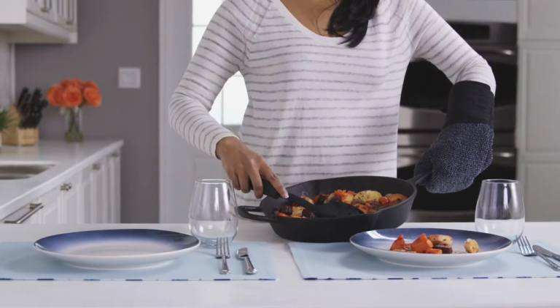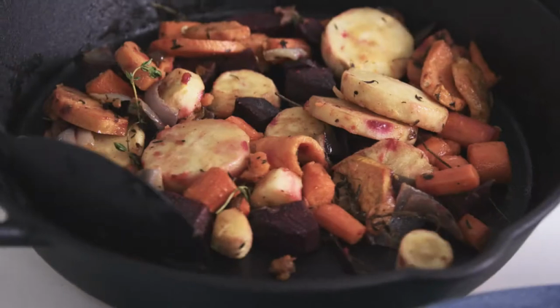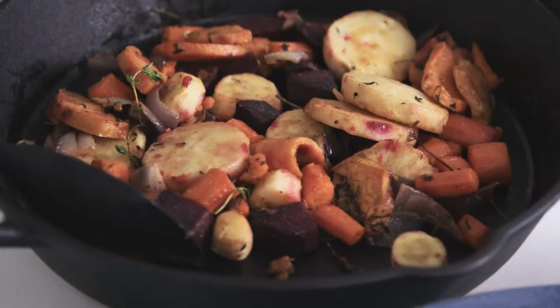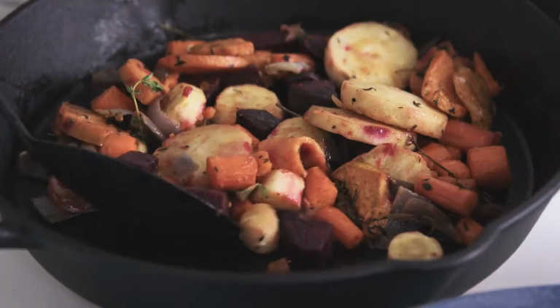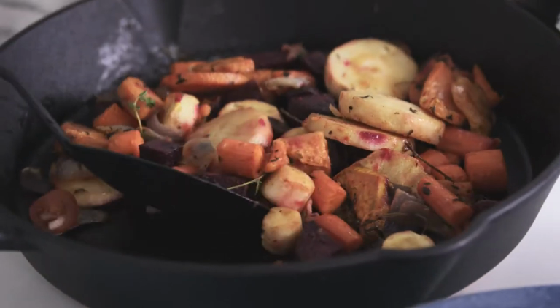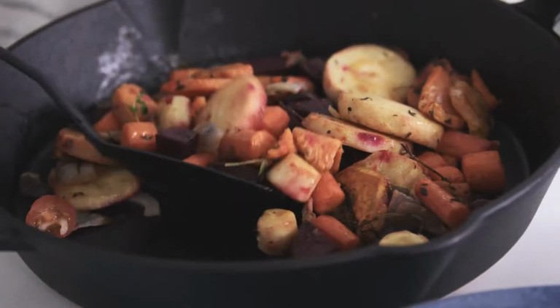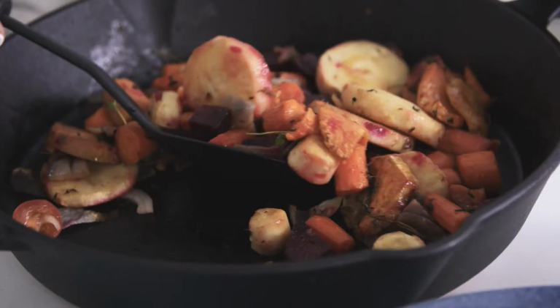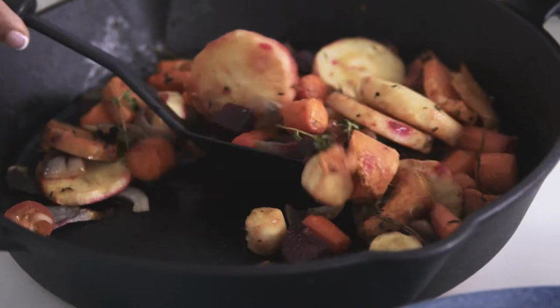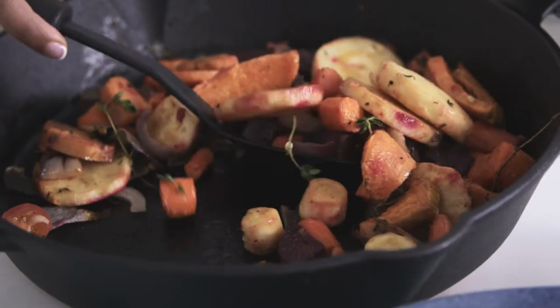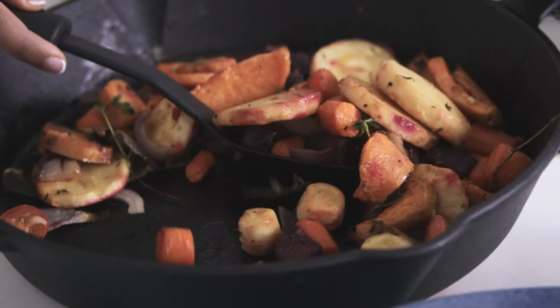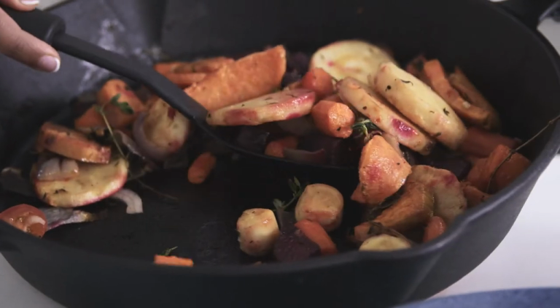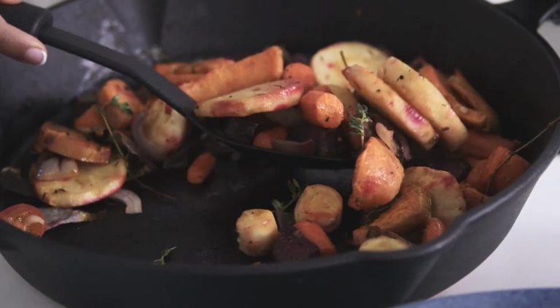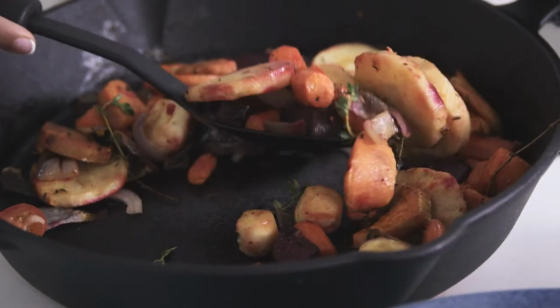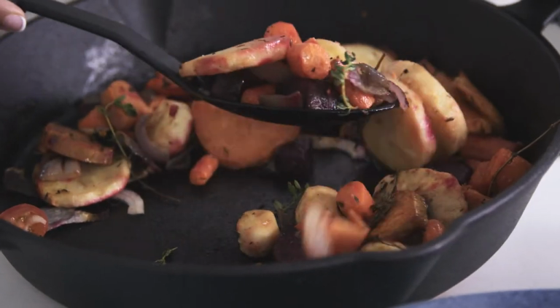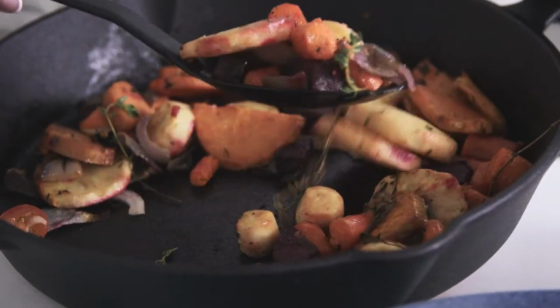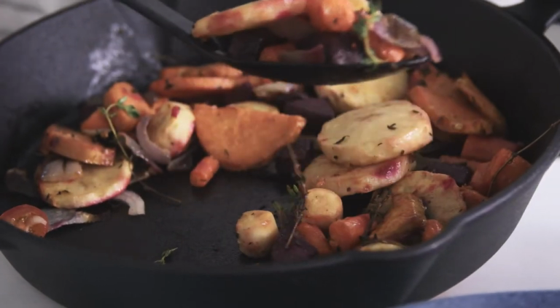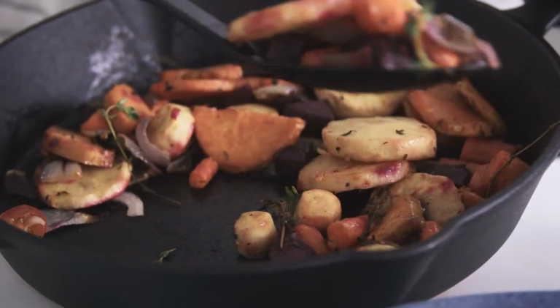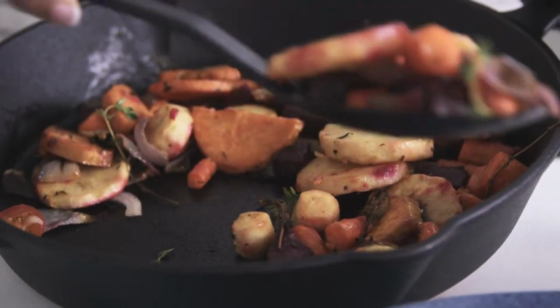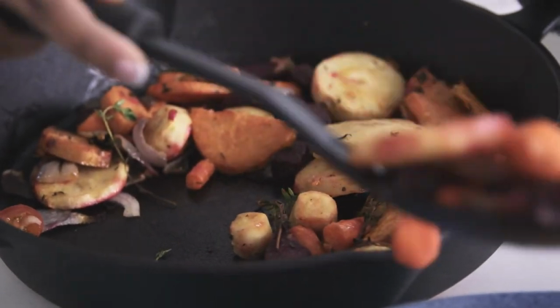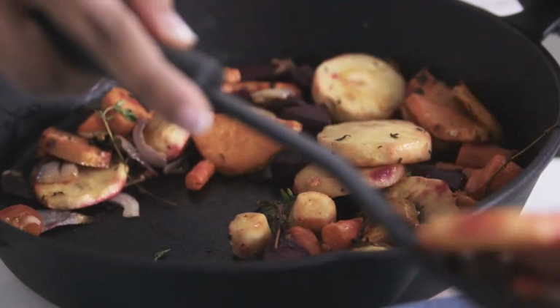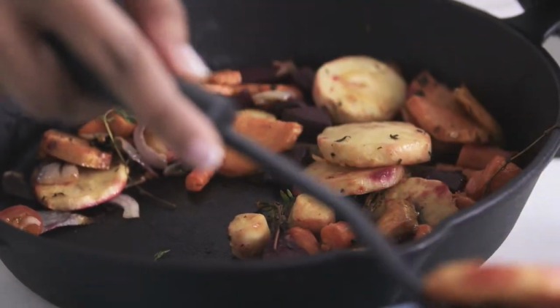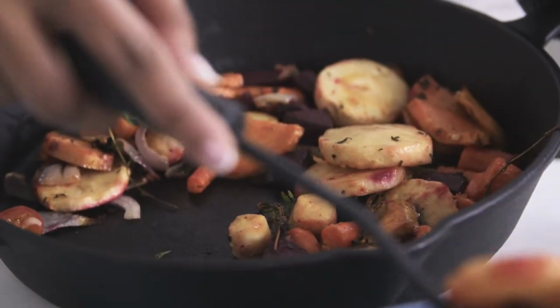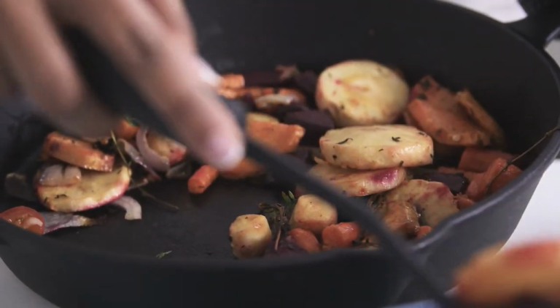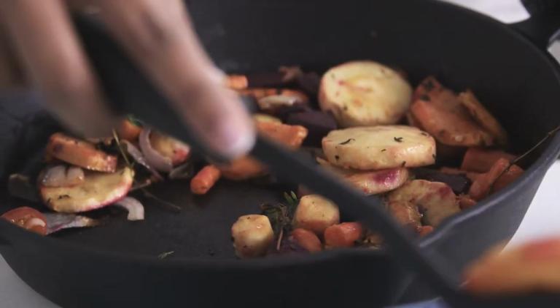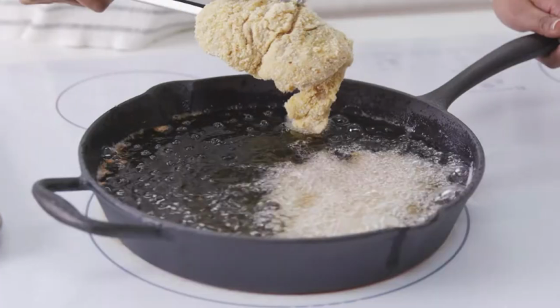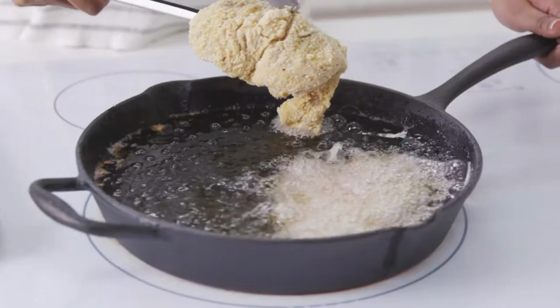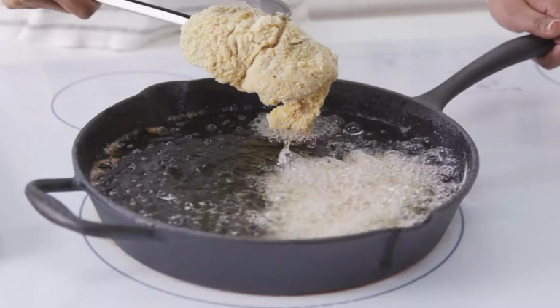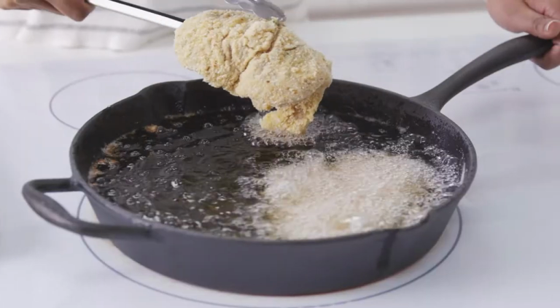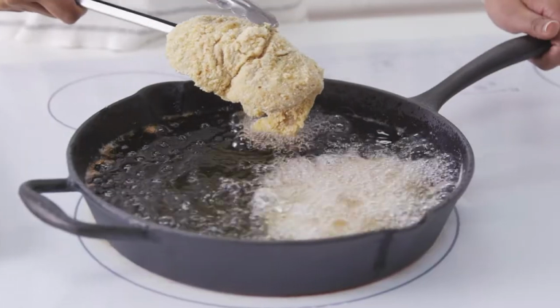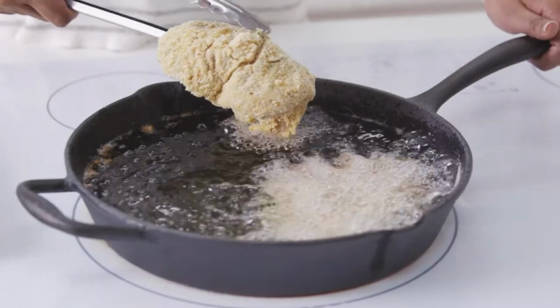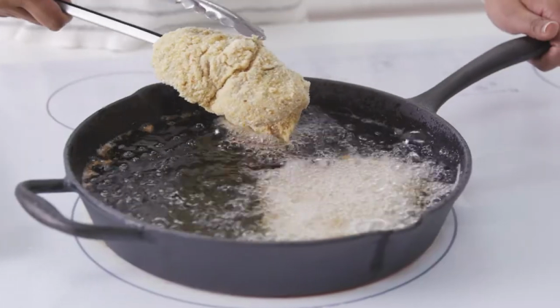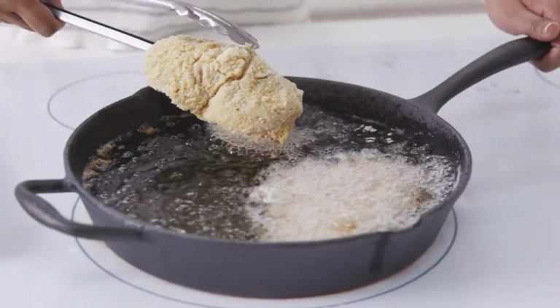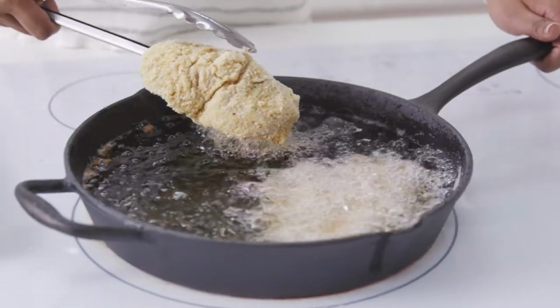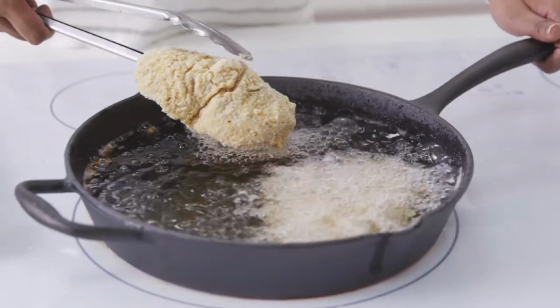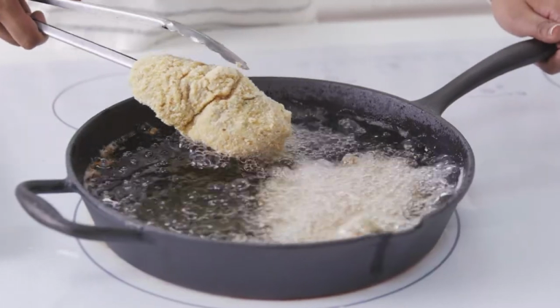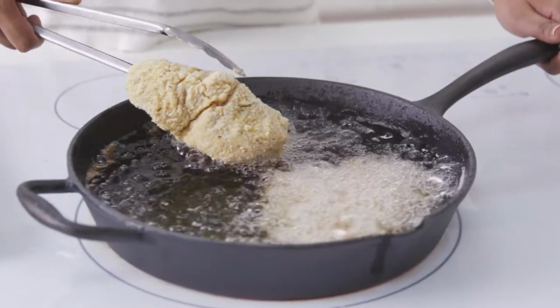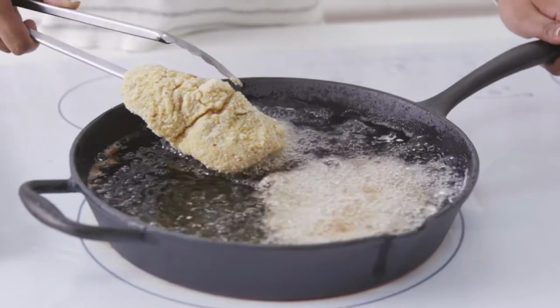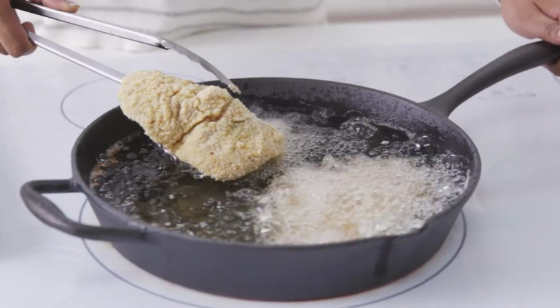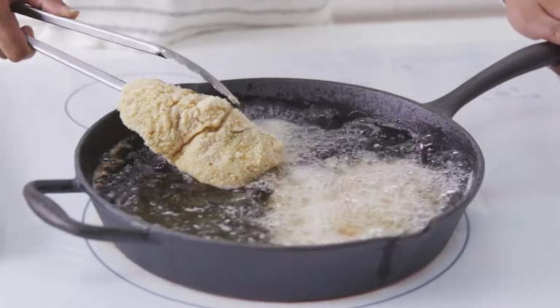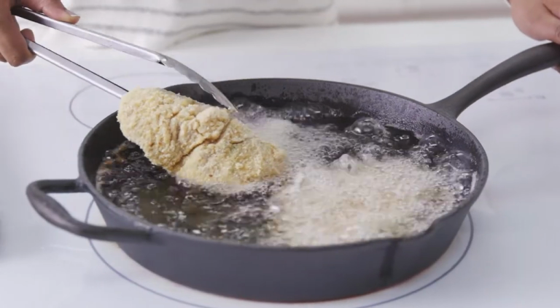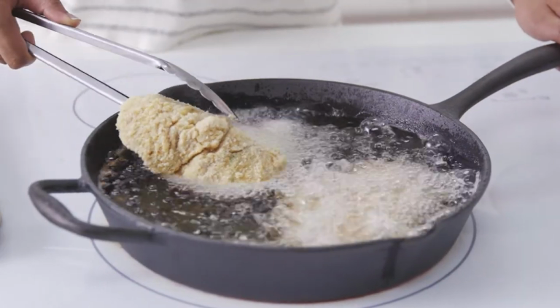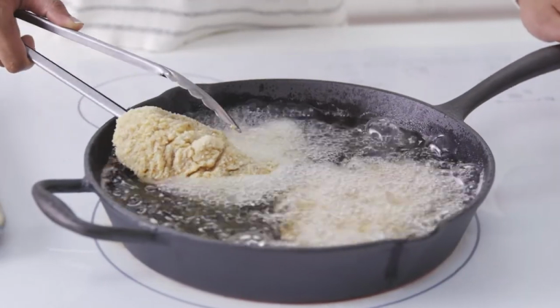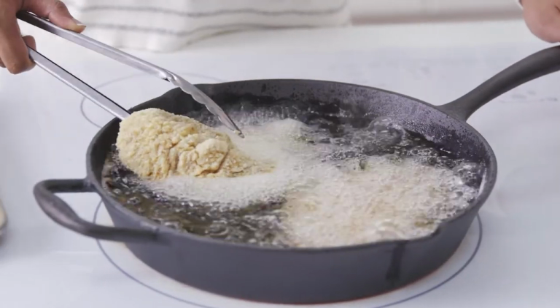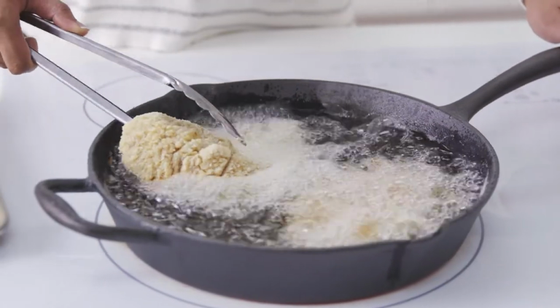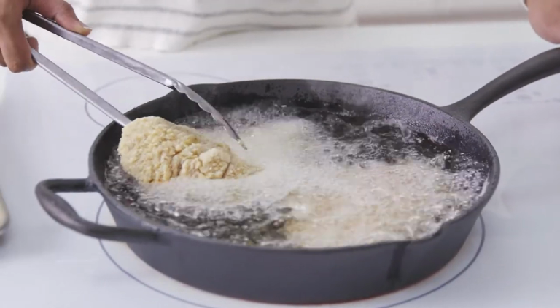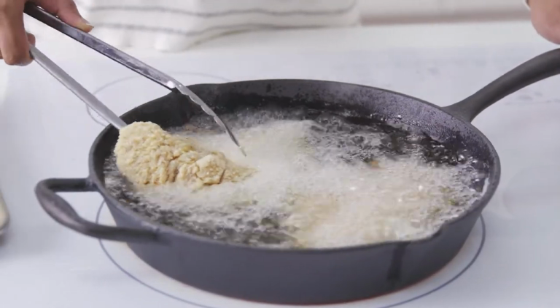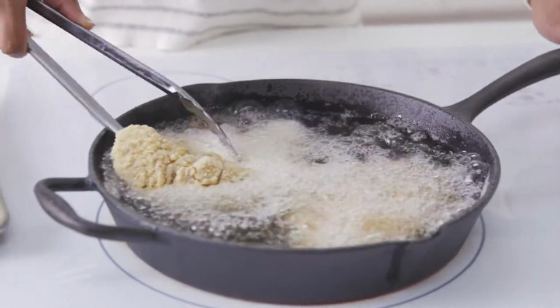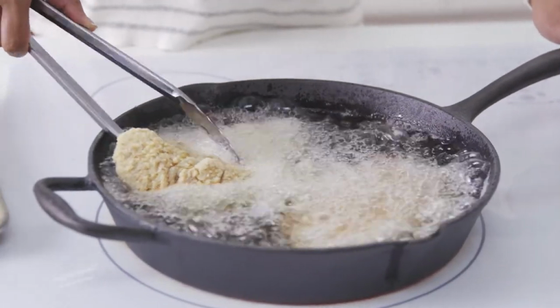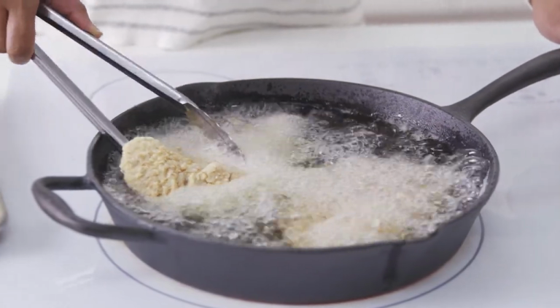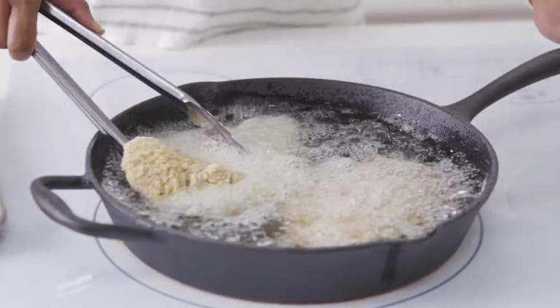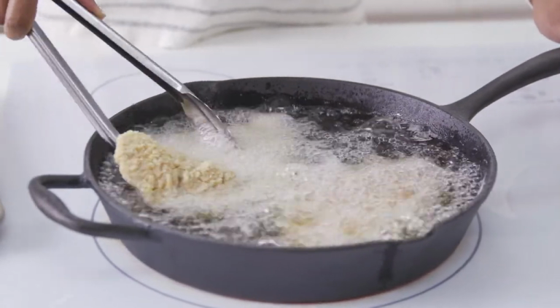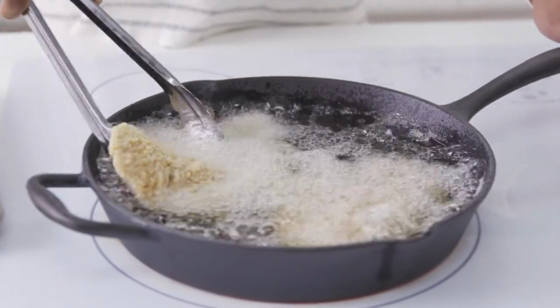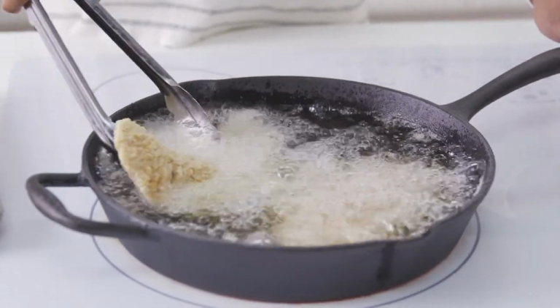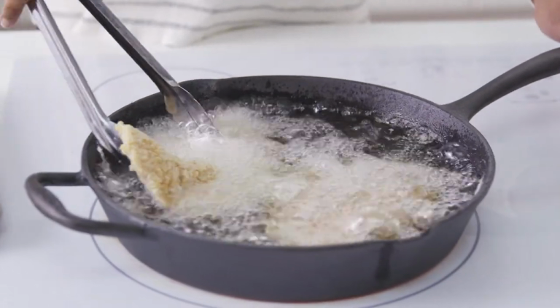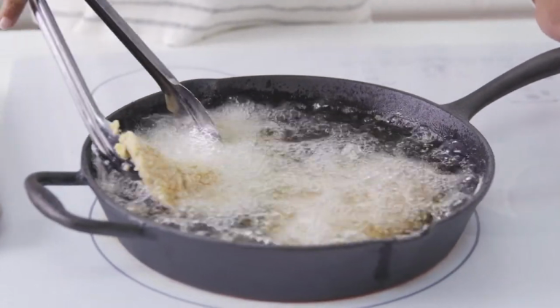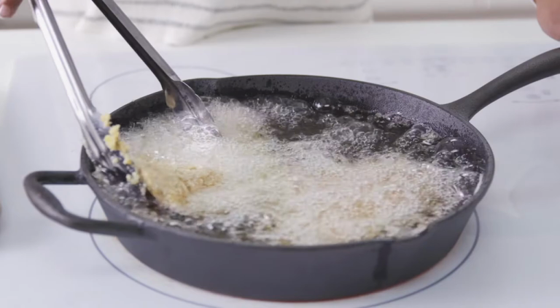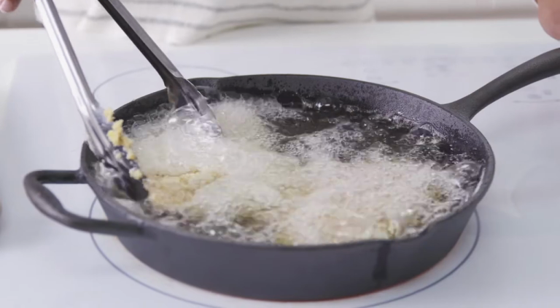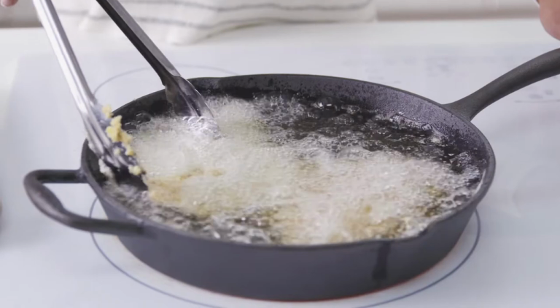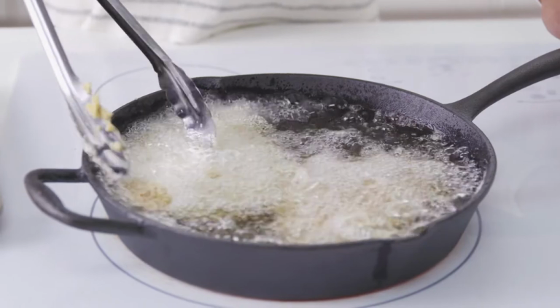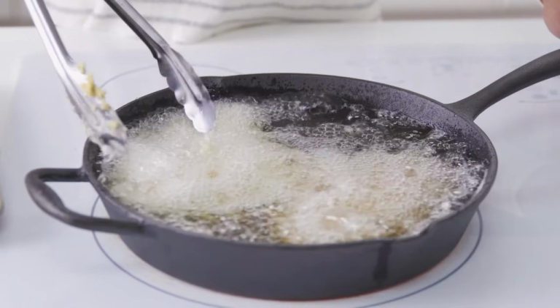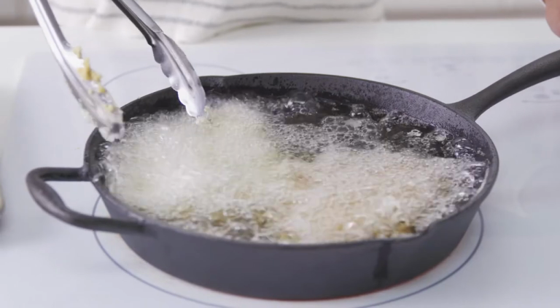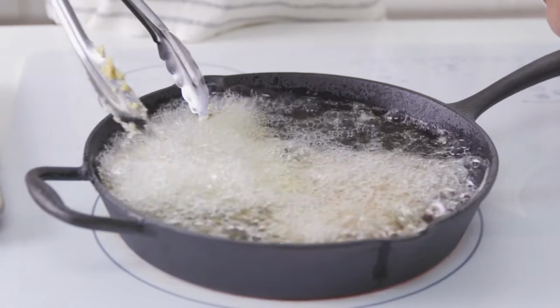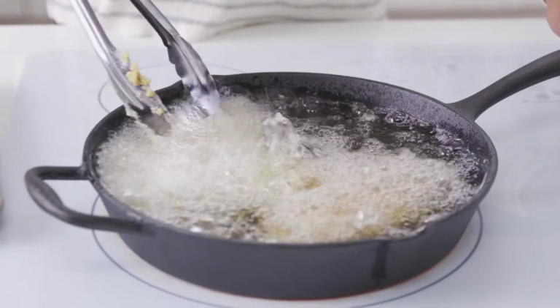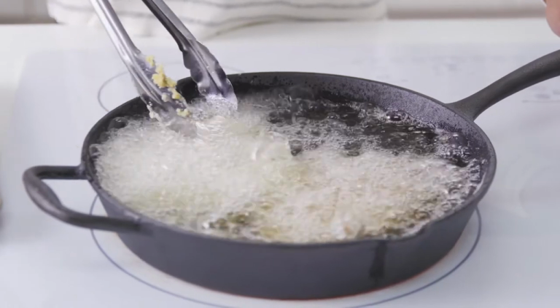They're very versatile — you can even use them as a serving dish at the table. You can safely use them to cook on high heat, but keep in mind that they are on the heavy side.